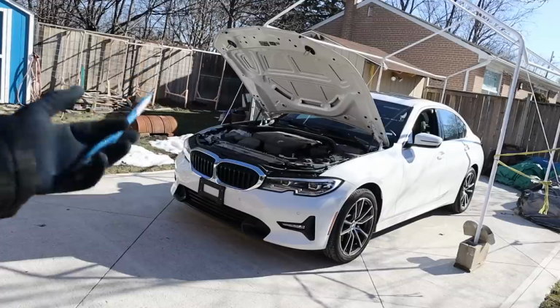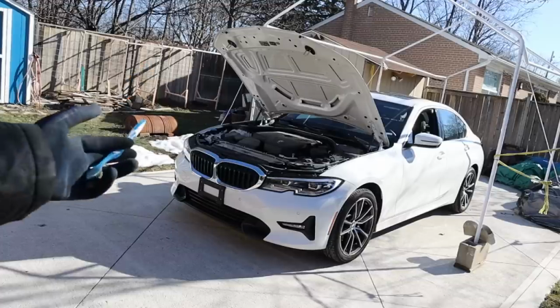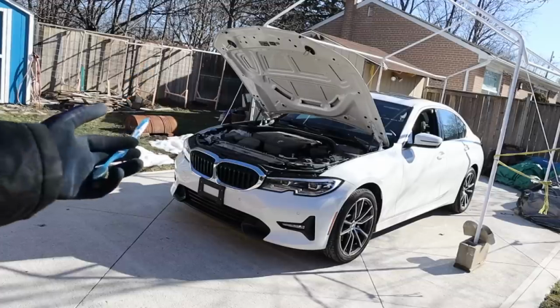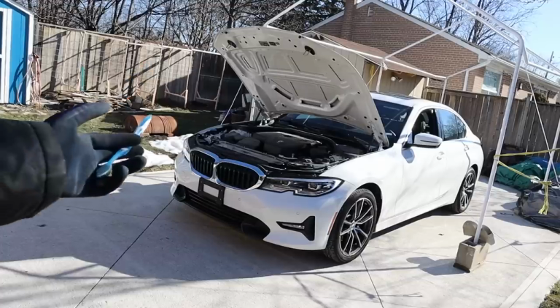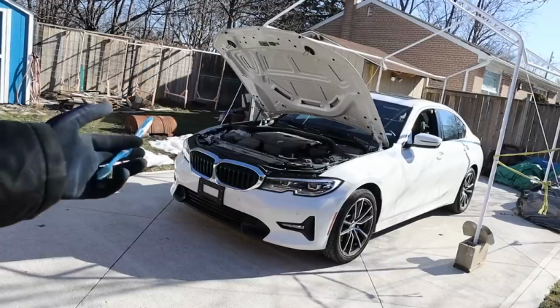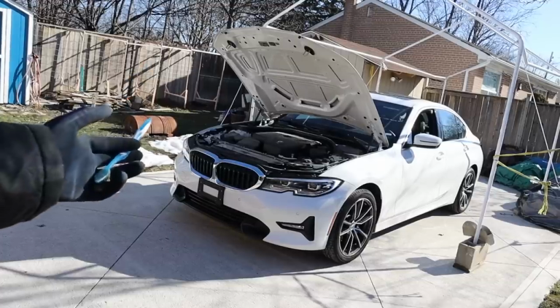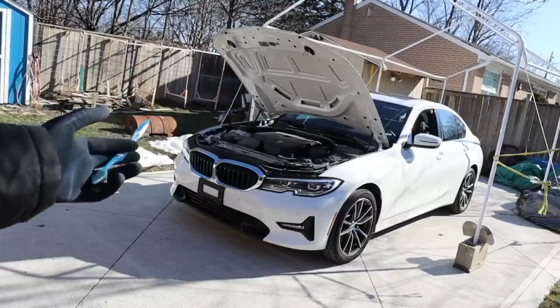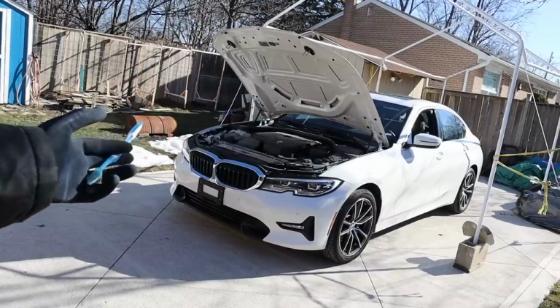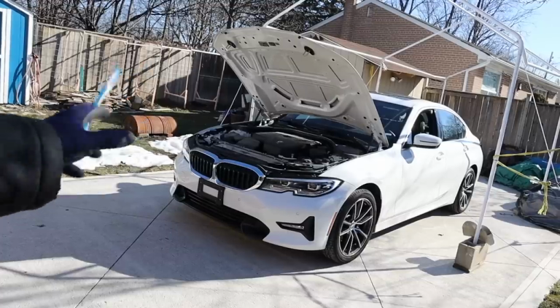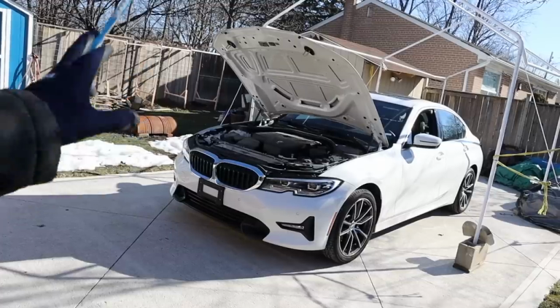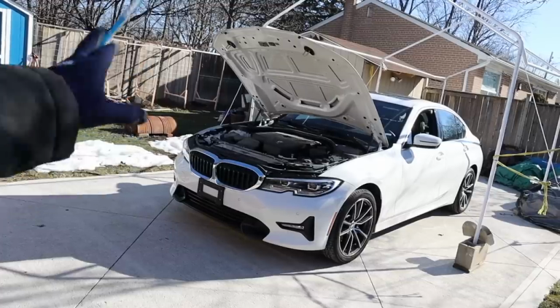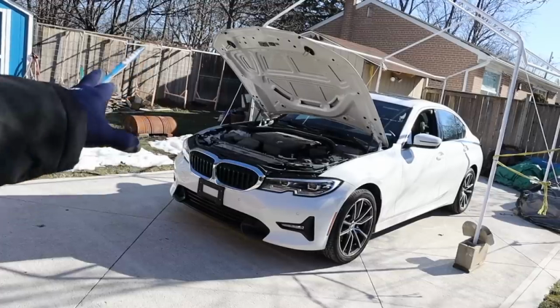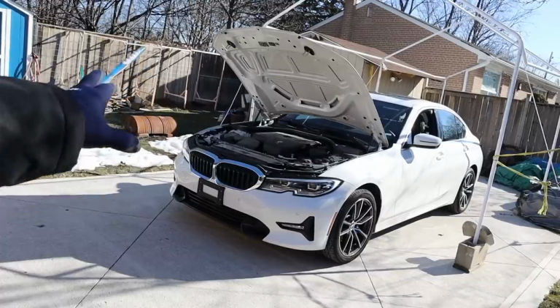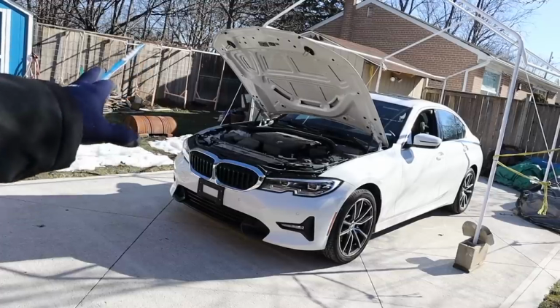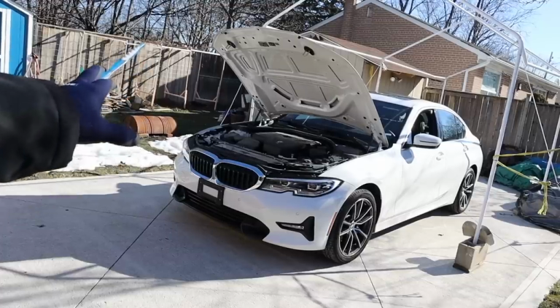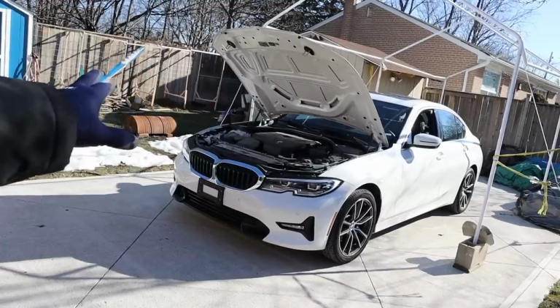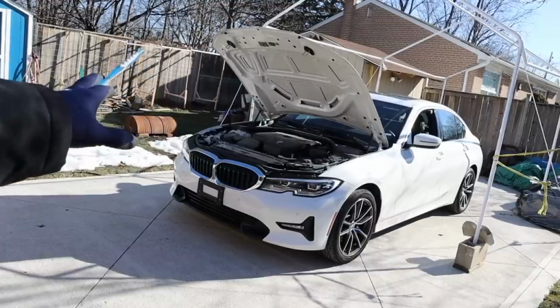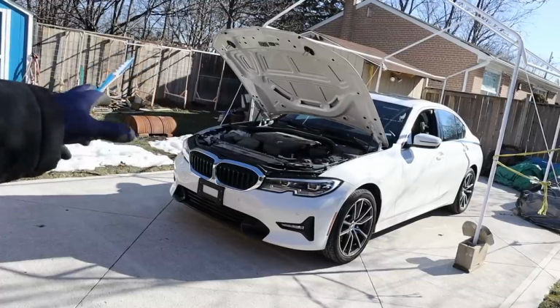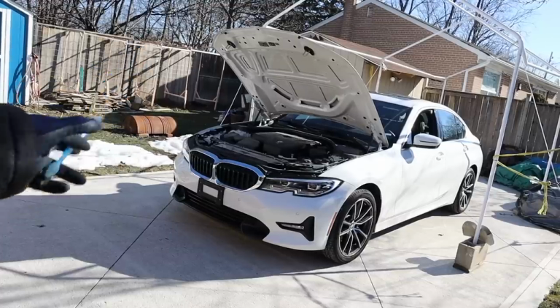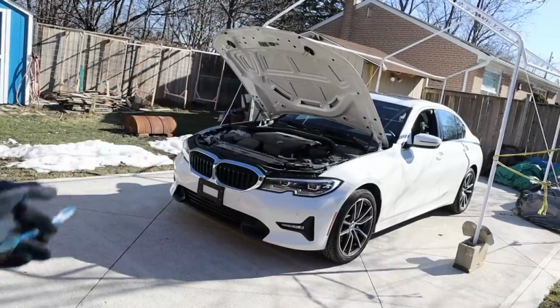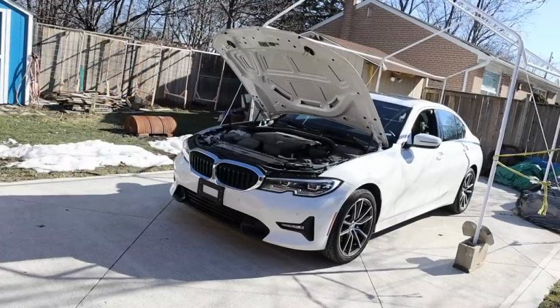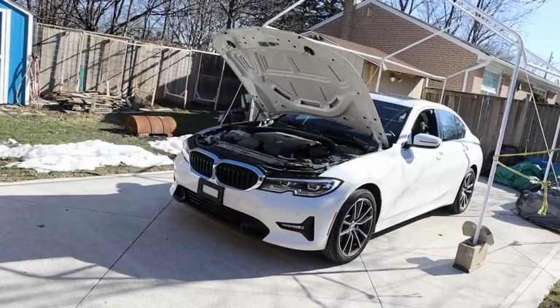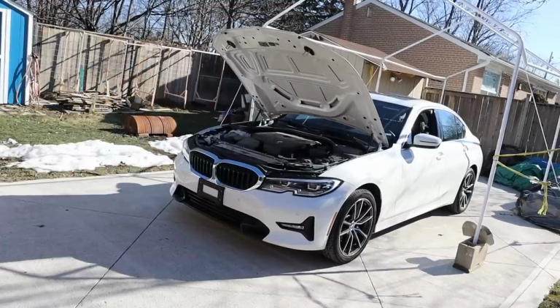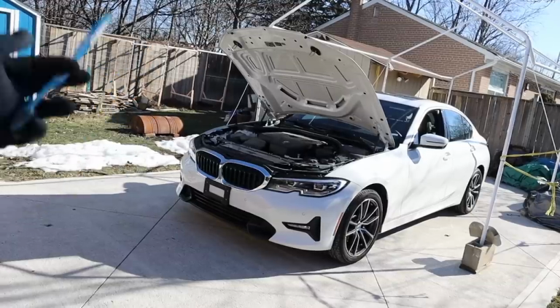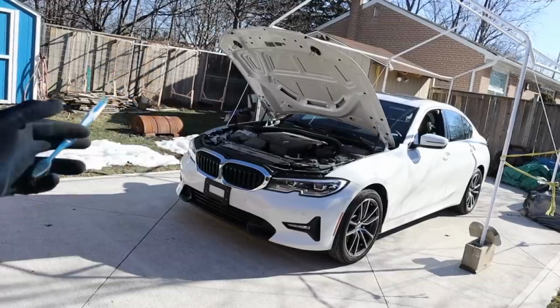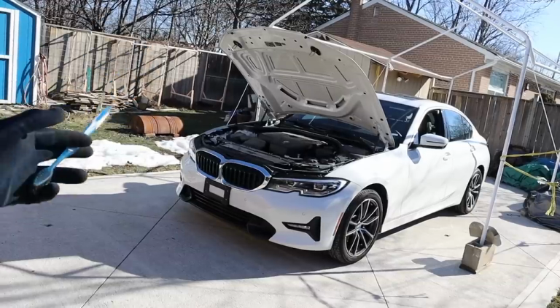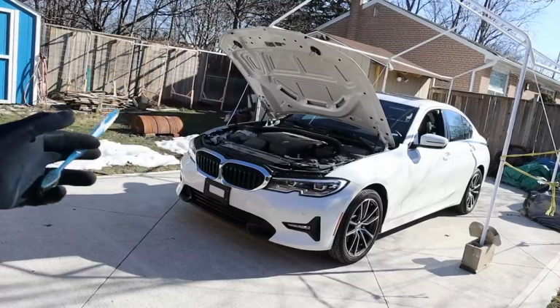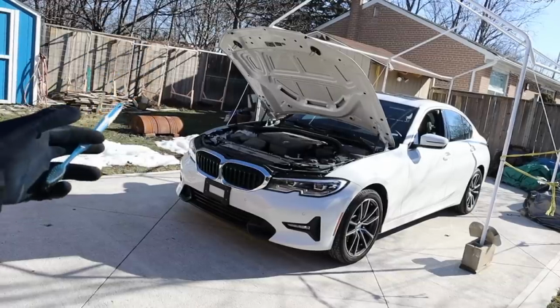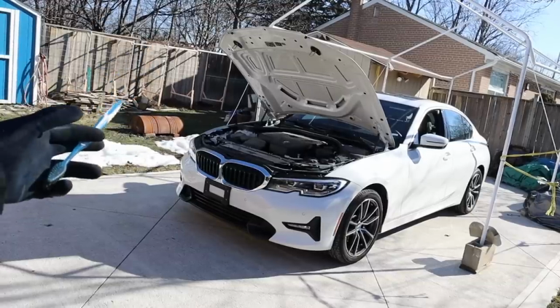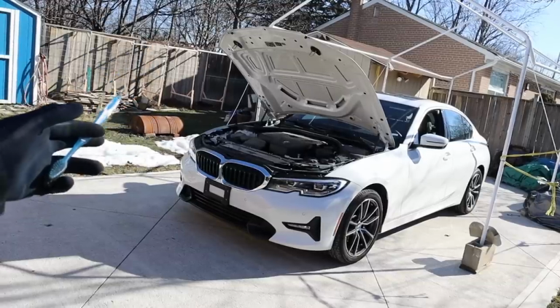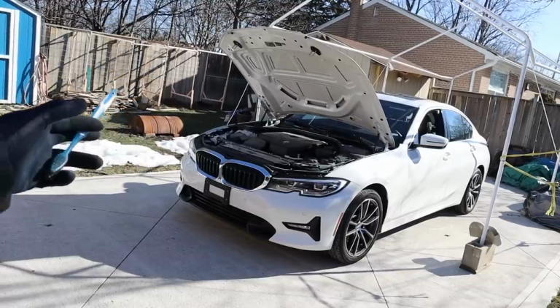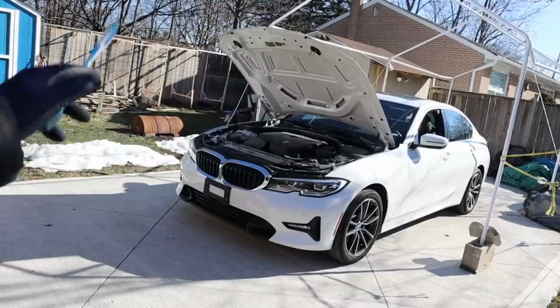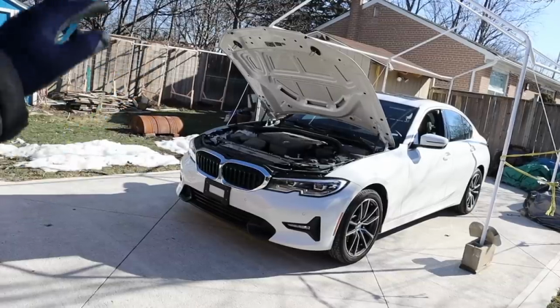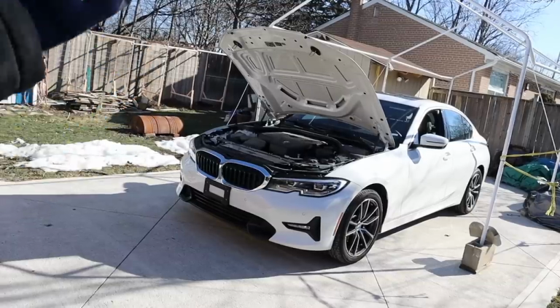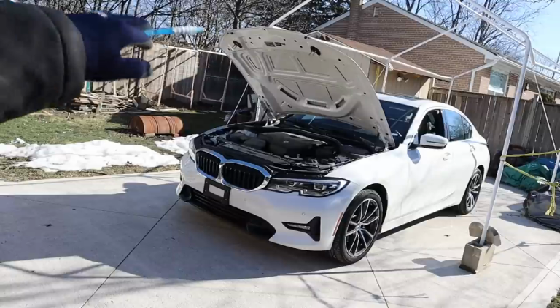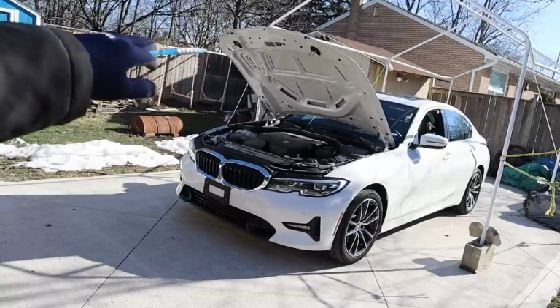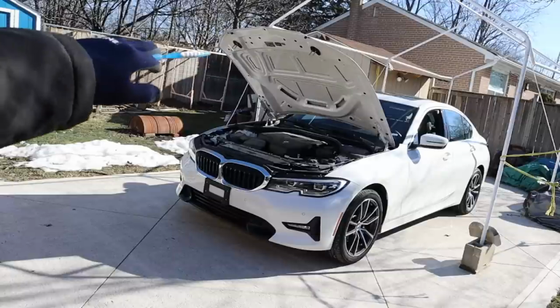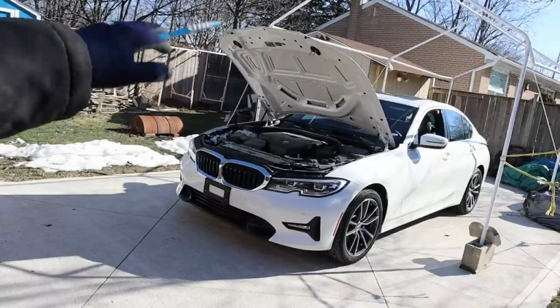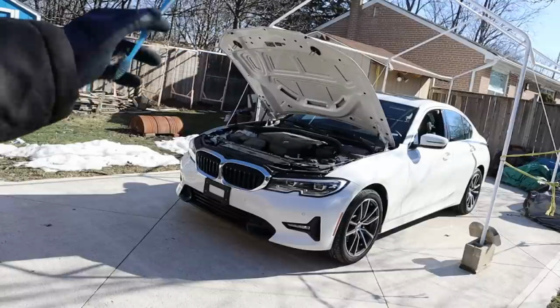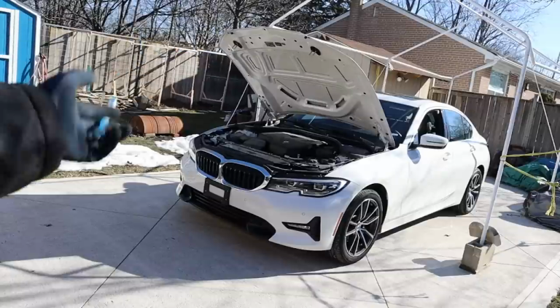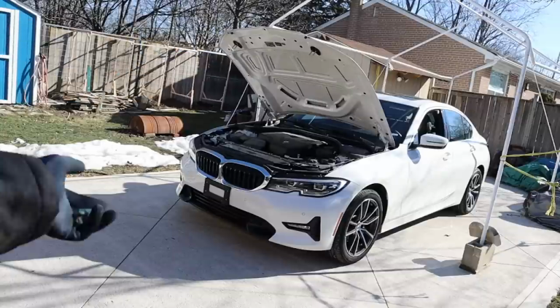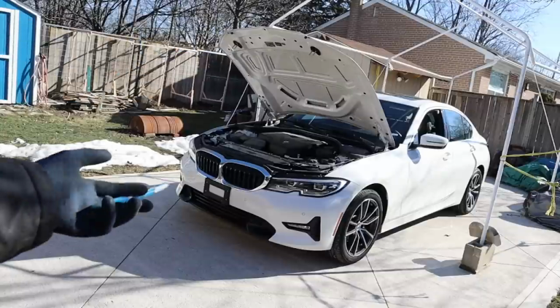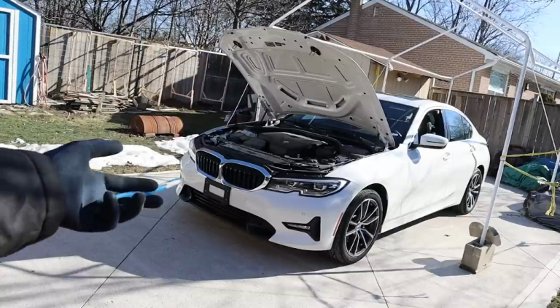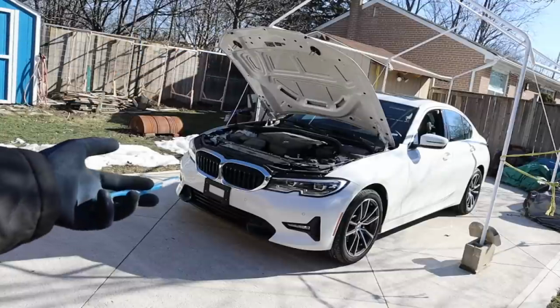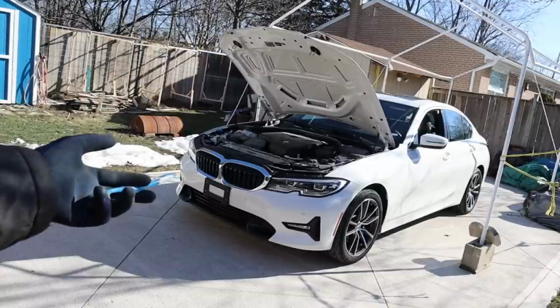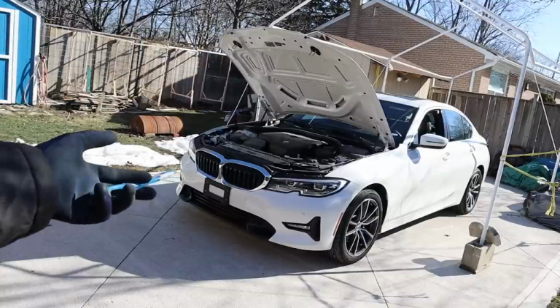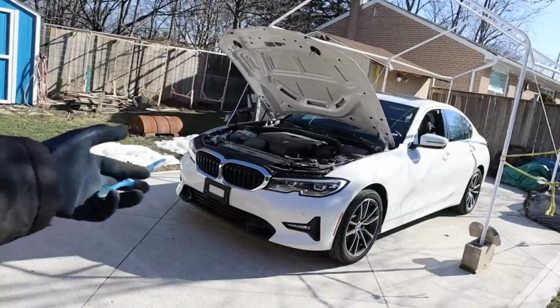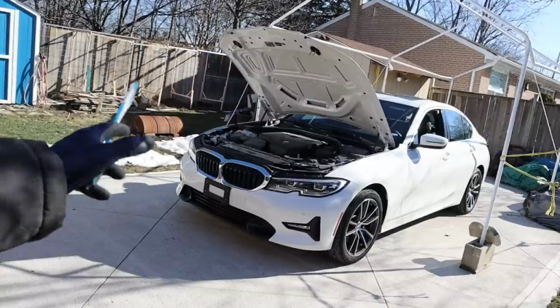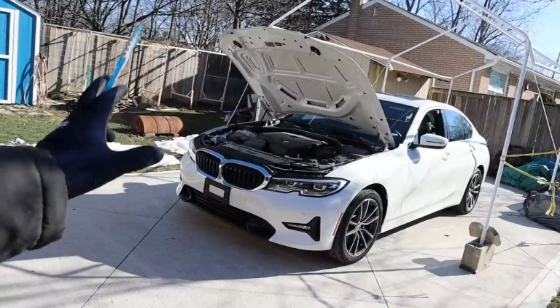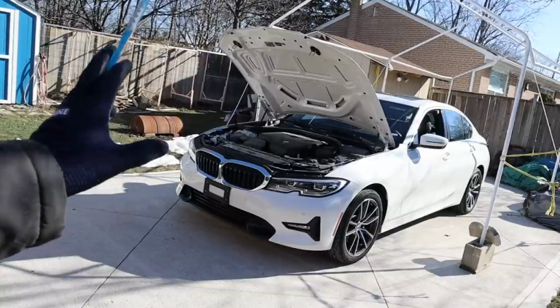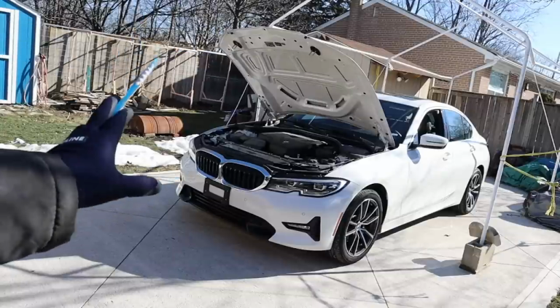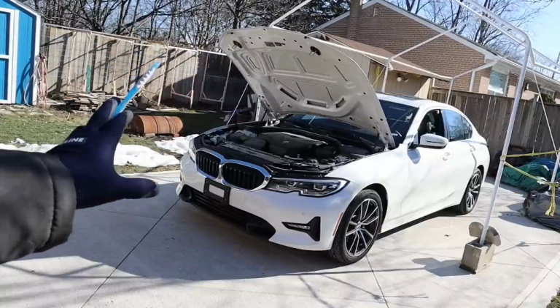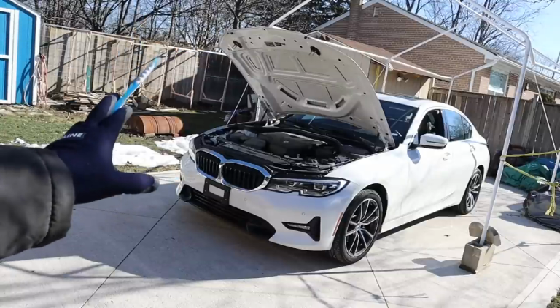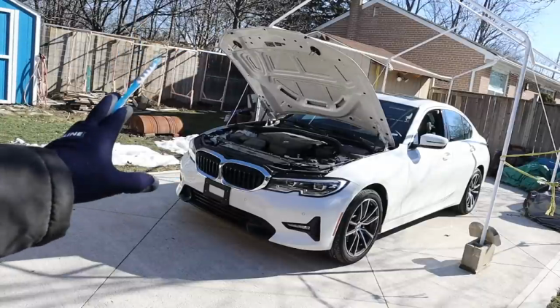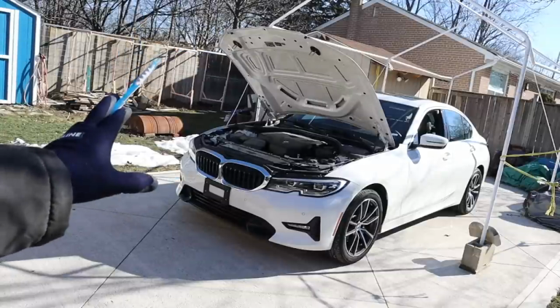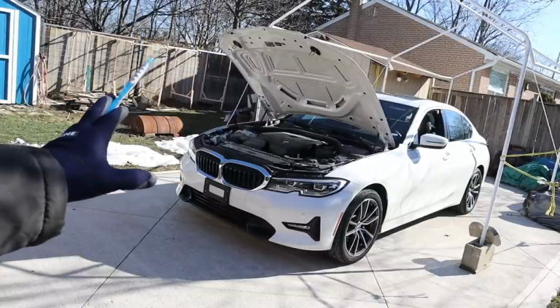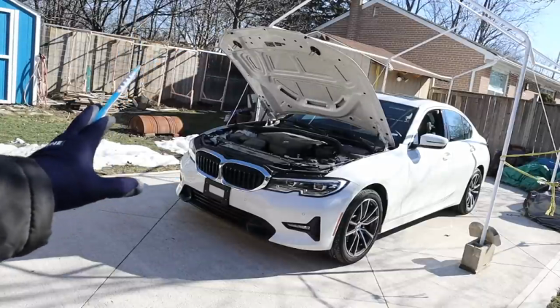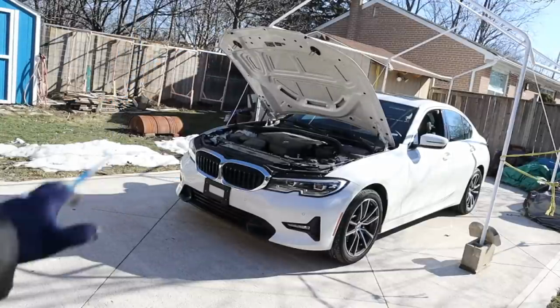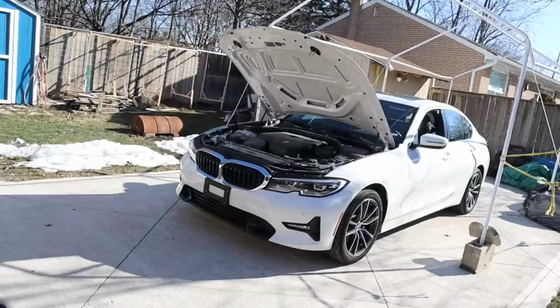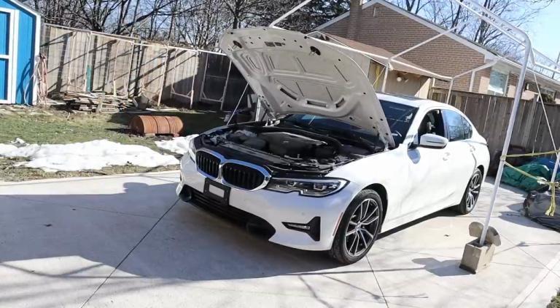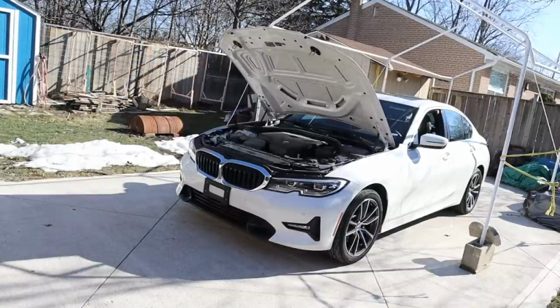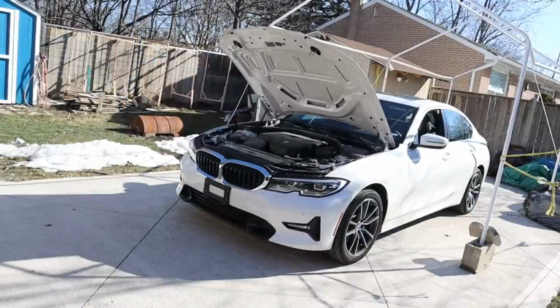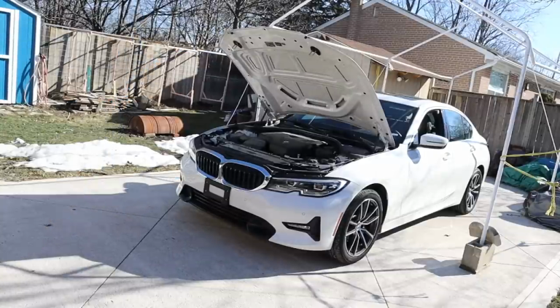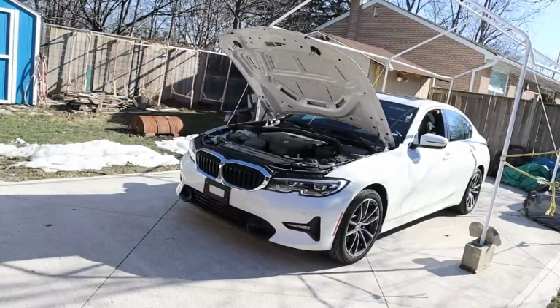Today we're going to be reviewing the BMW 330i. In this video we're going to be taking a look under the hood and underneath this vehicle to see what's inside and how it works.